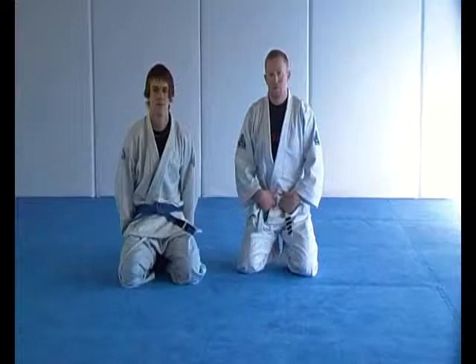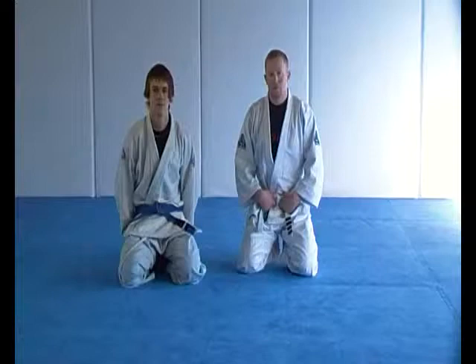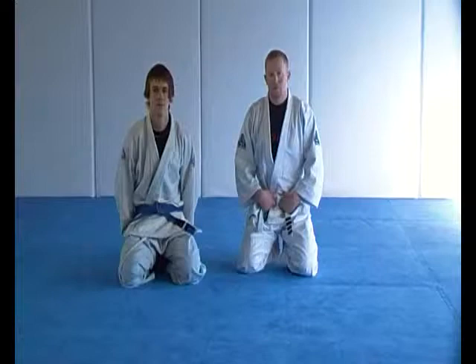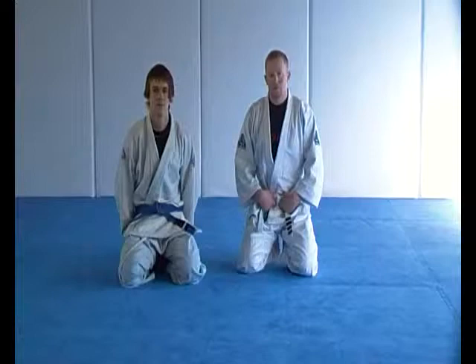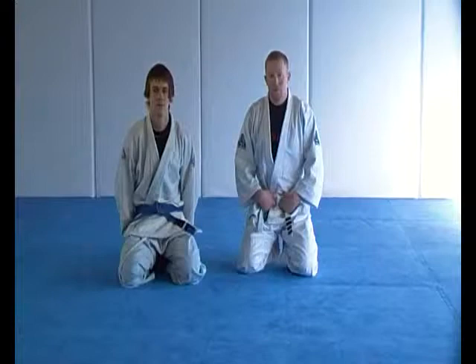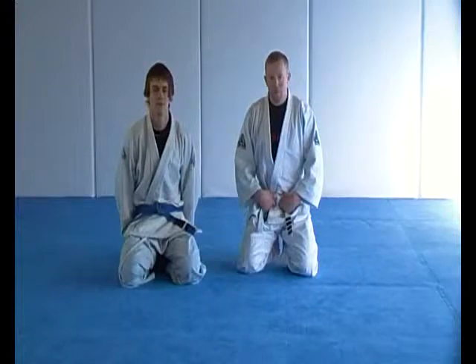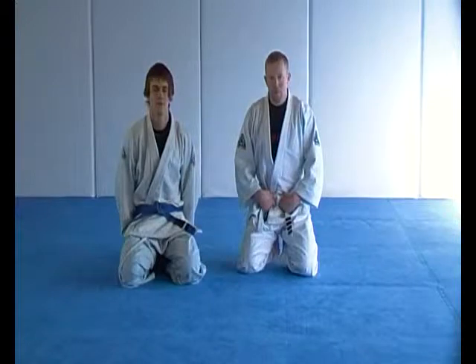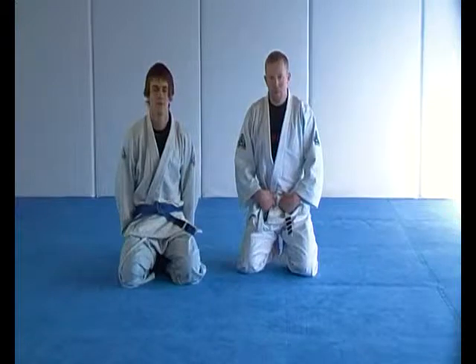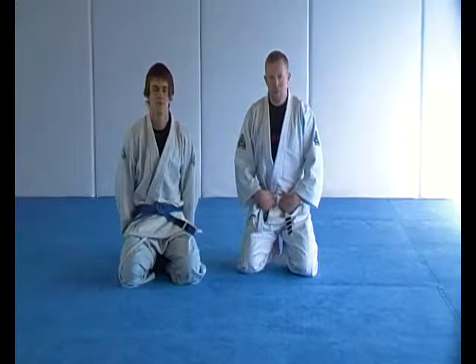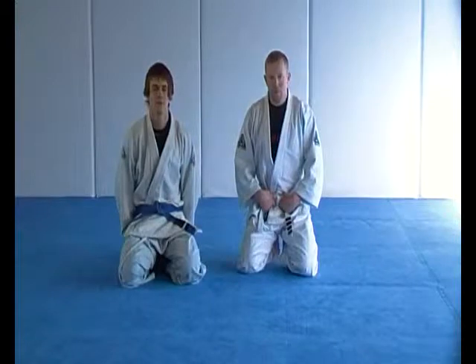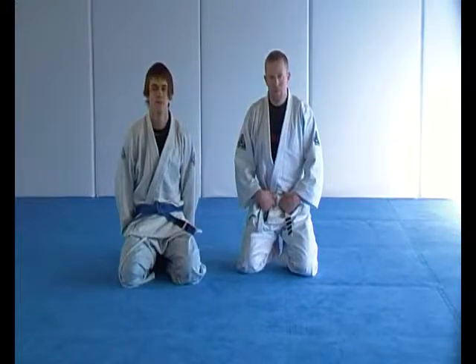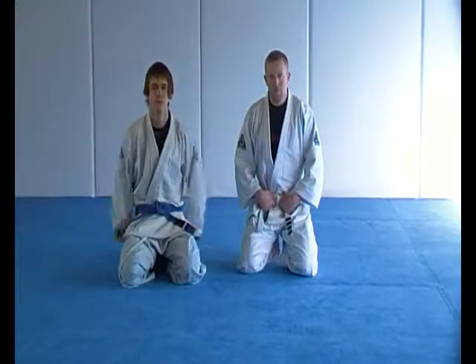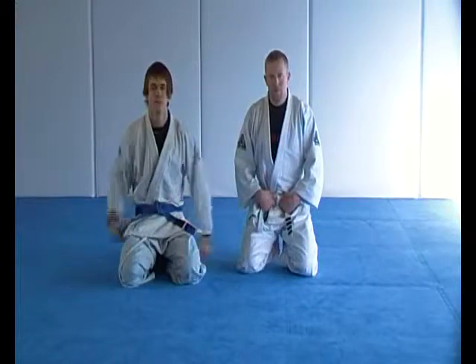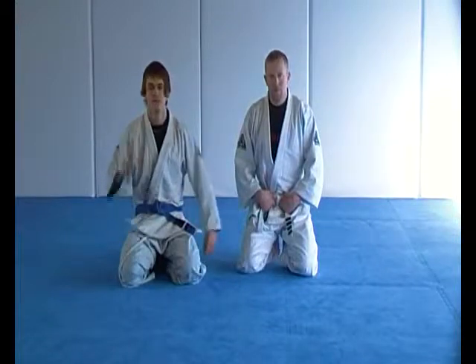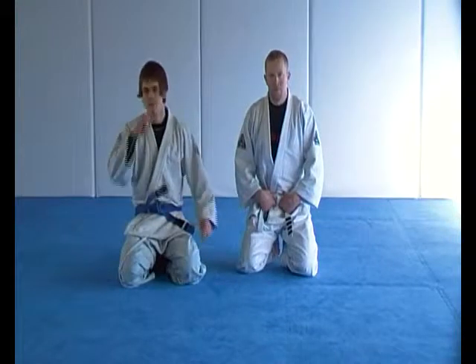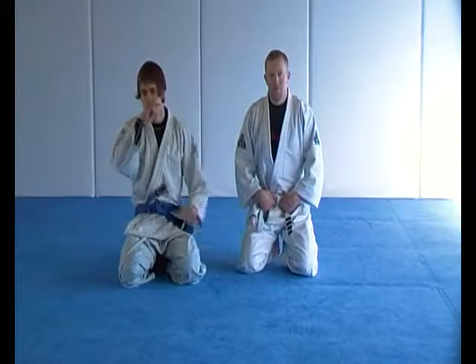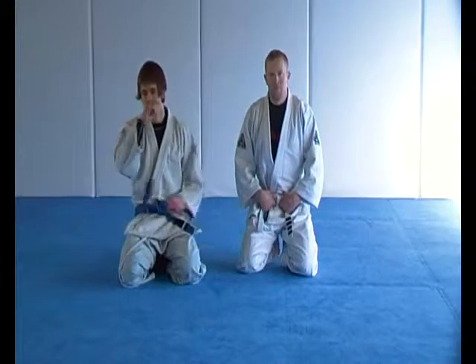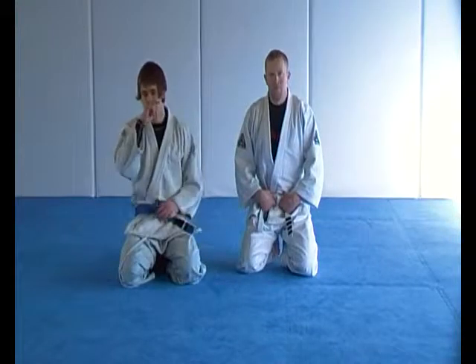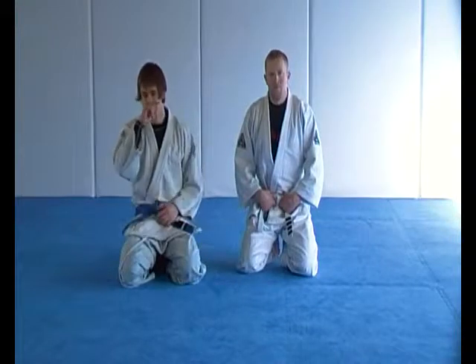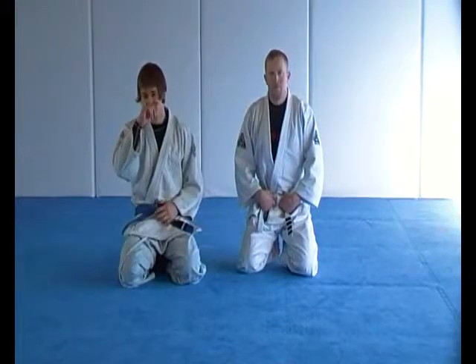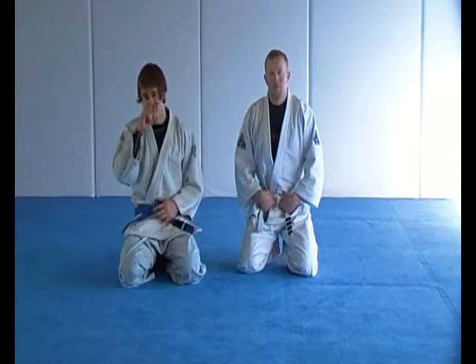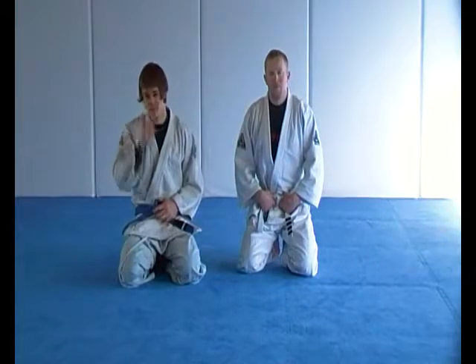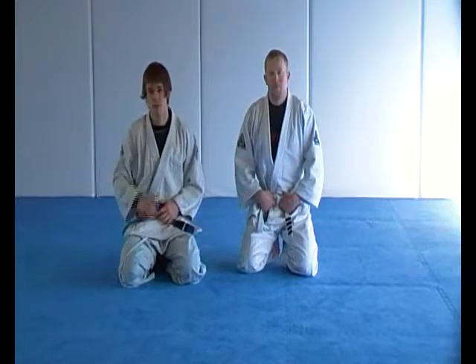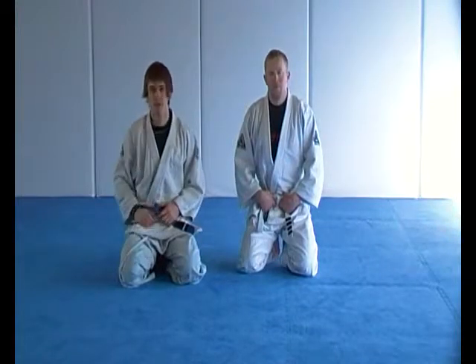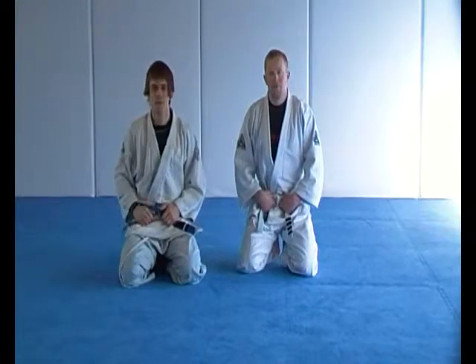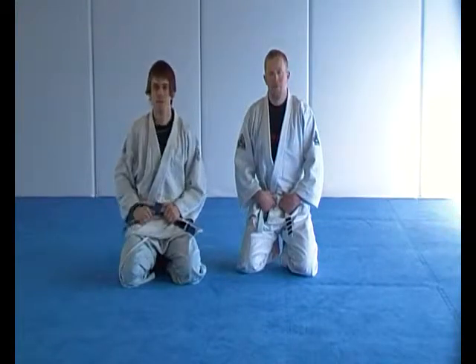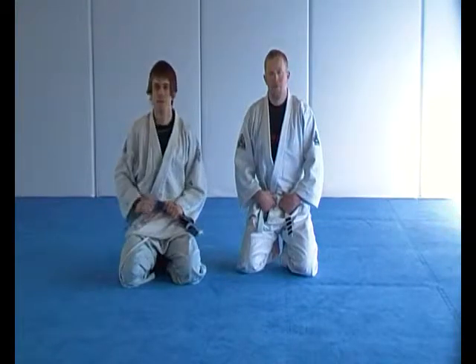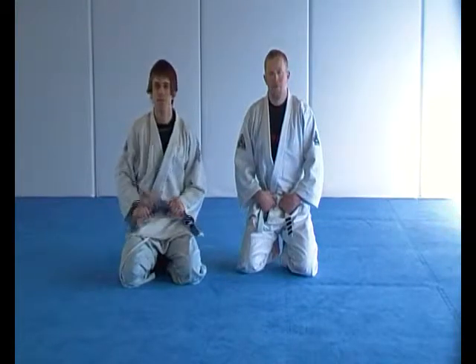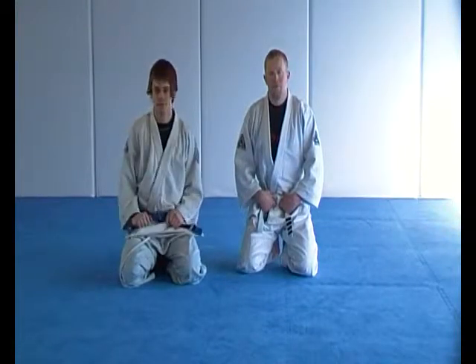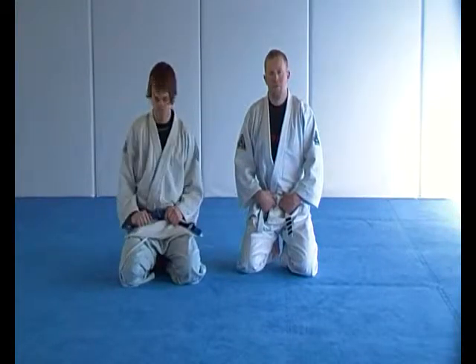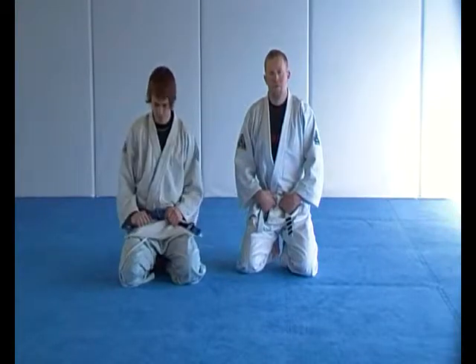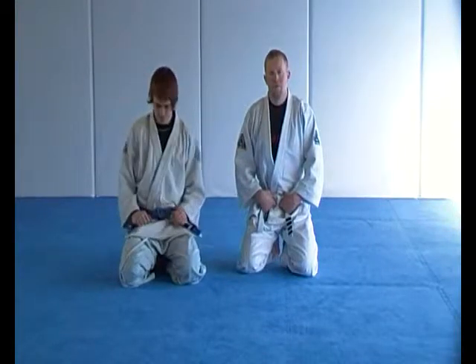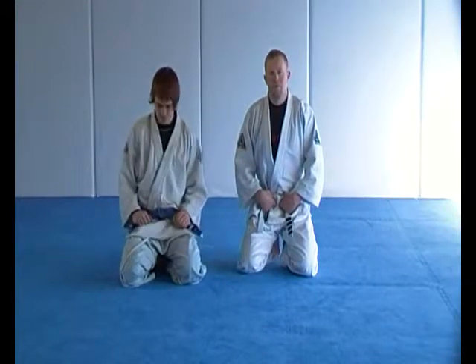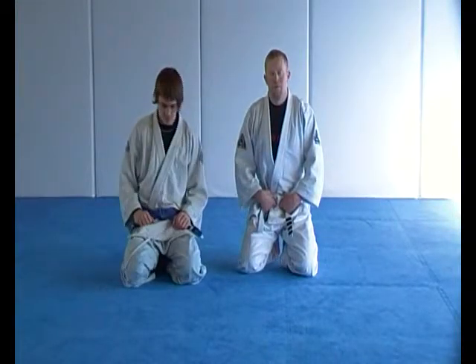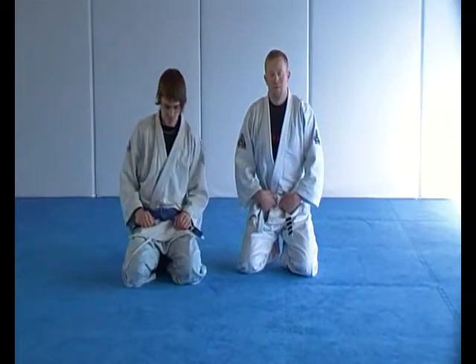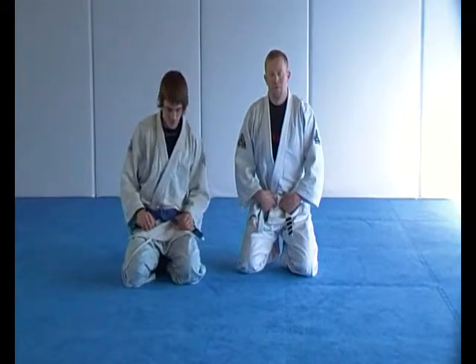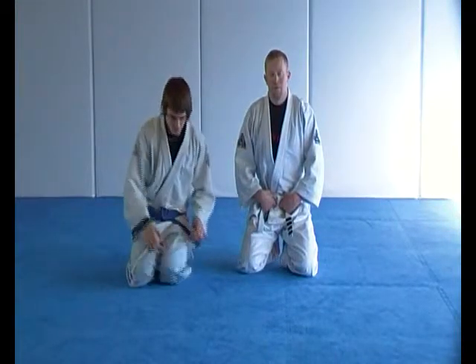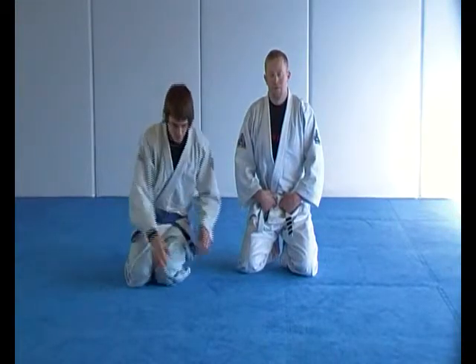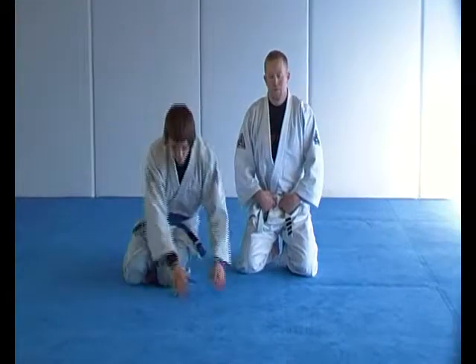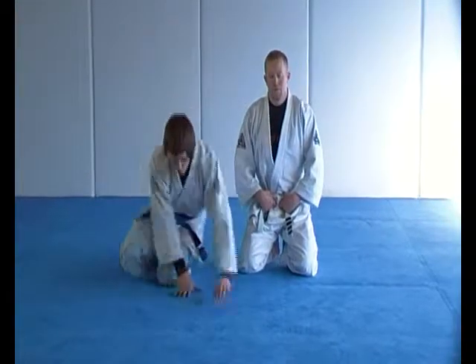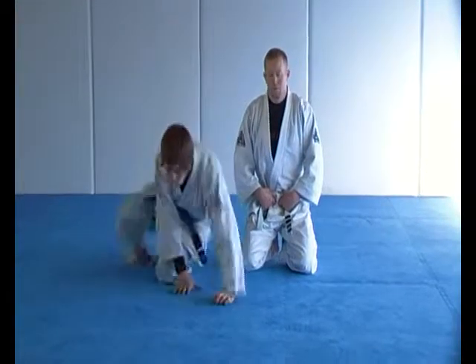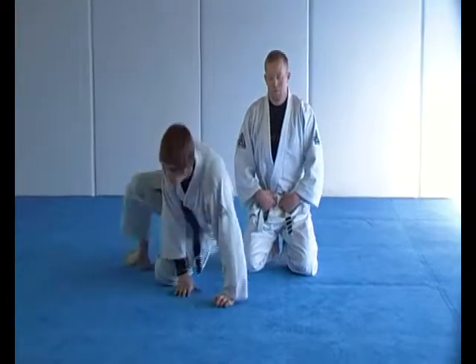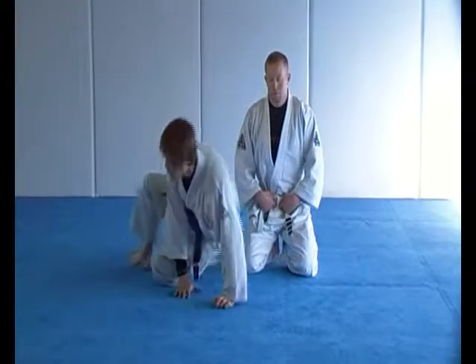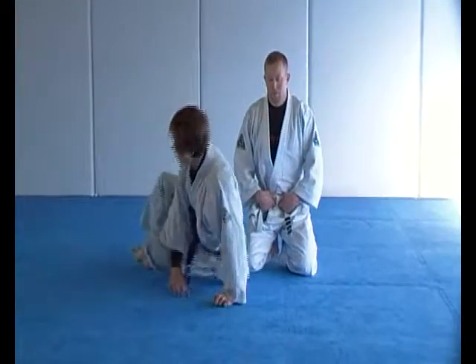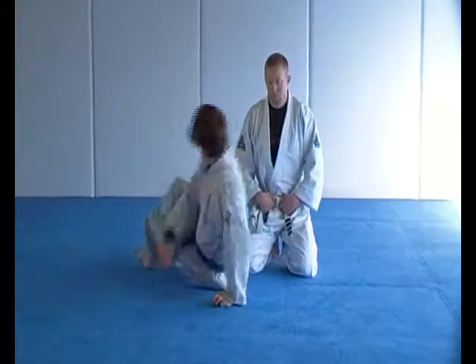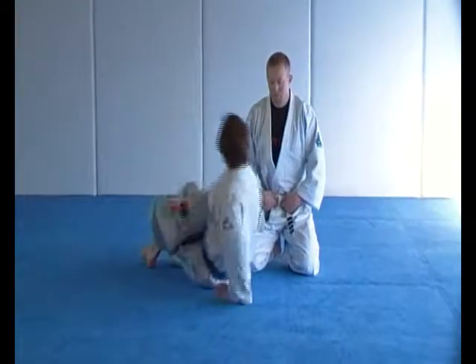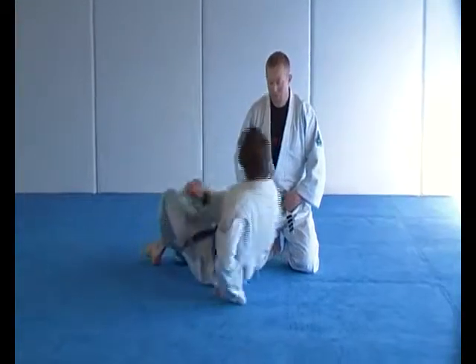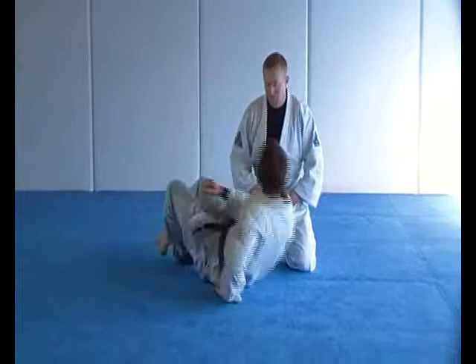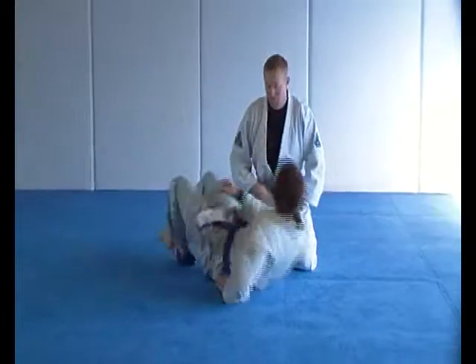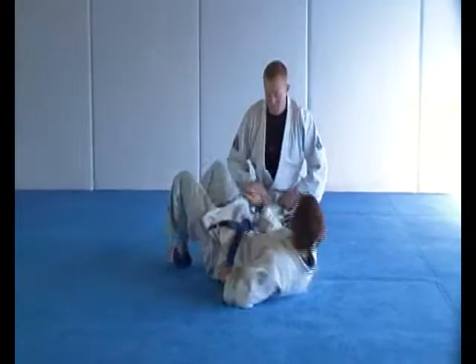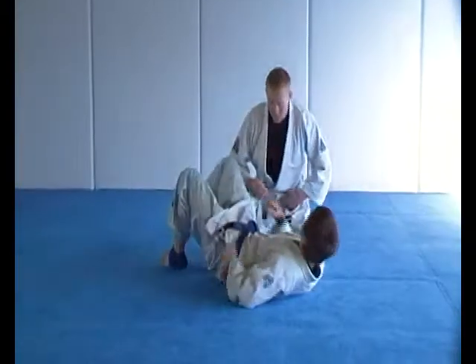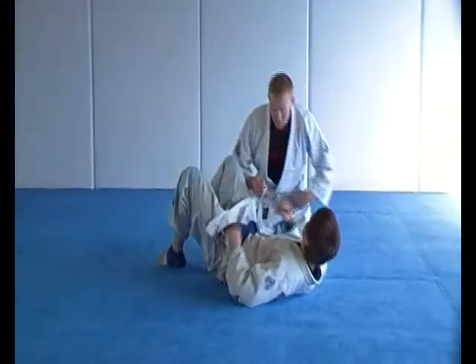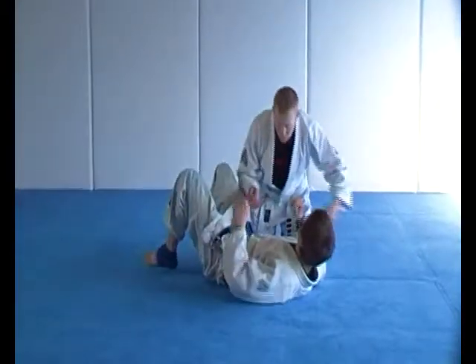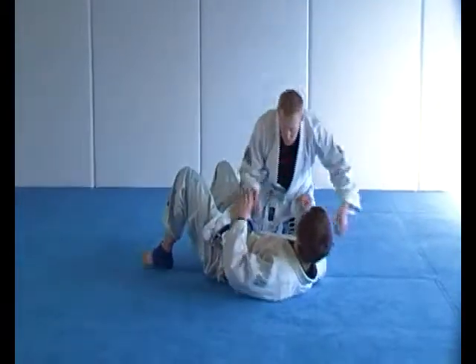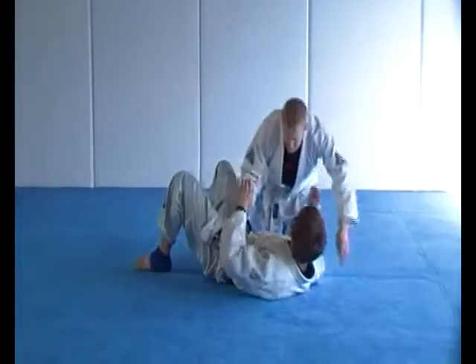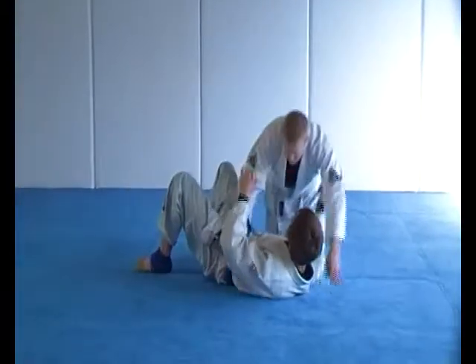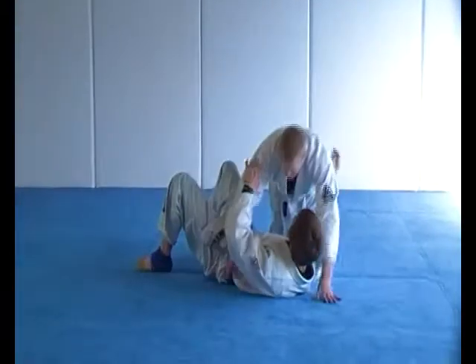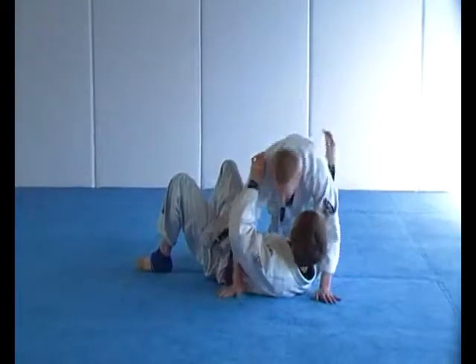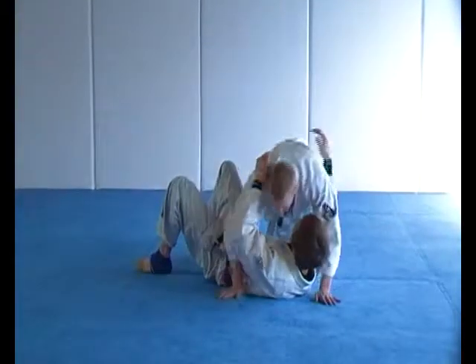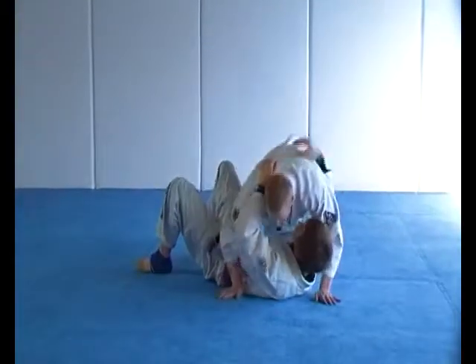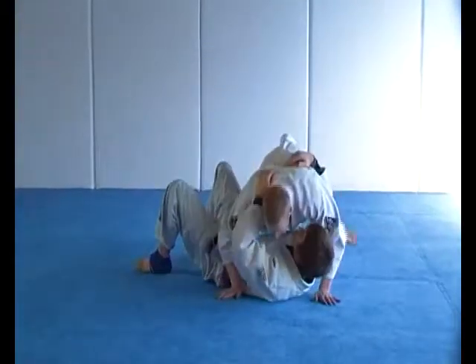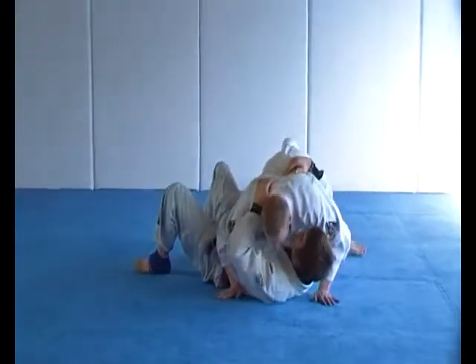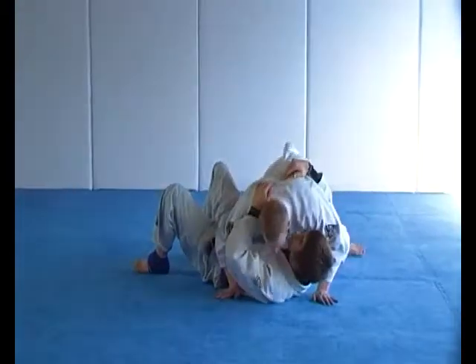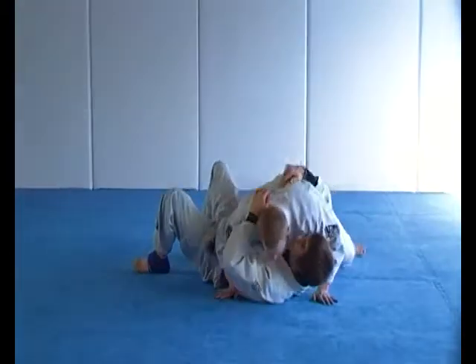This is blue block qualification drills number three. These are the side mount techniques, starting with the control strategies: position control, anchor and base.